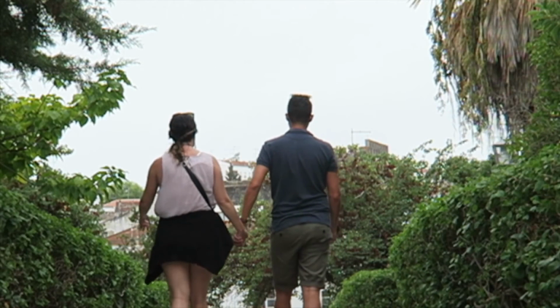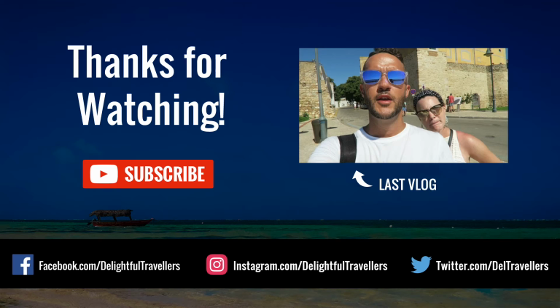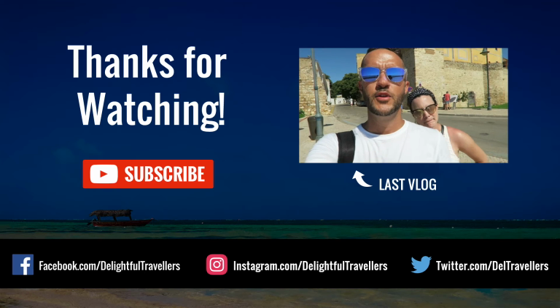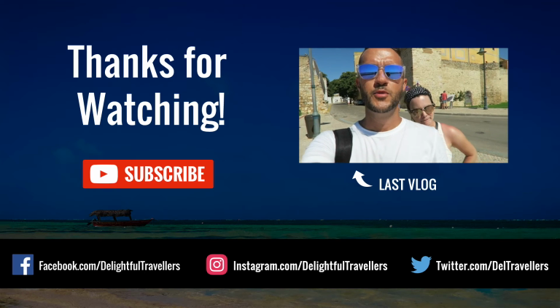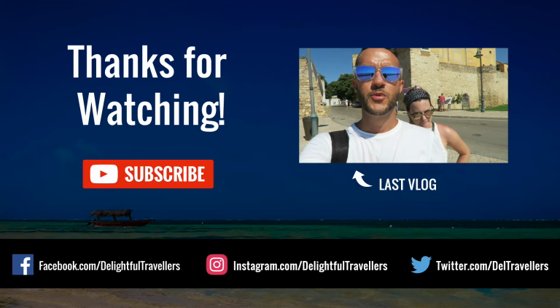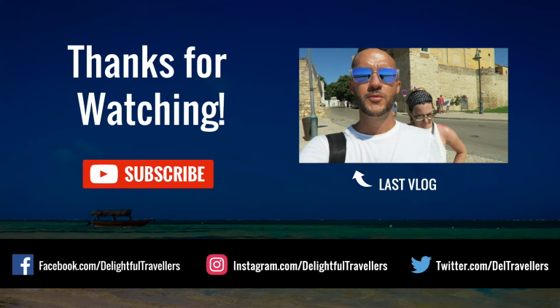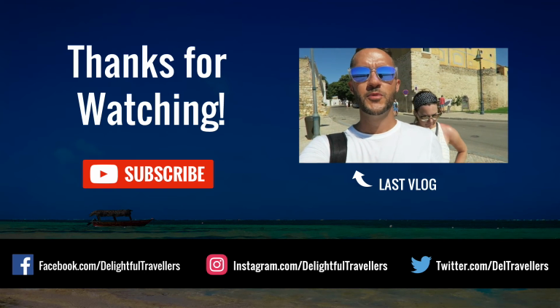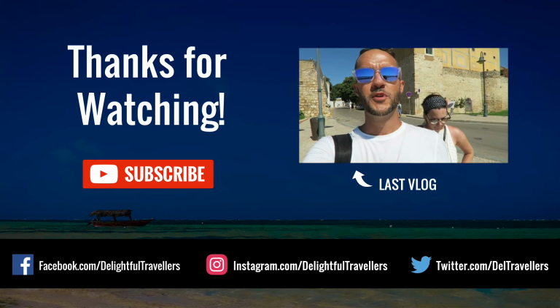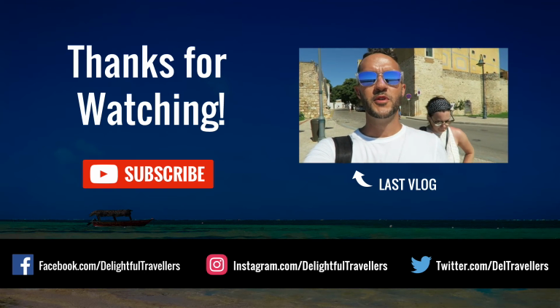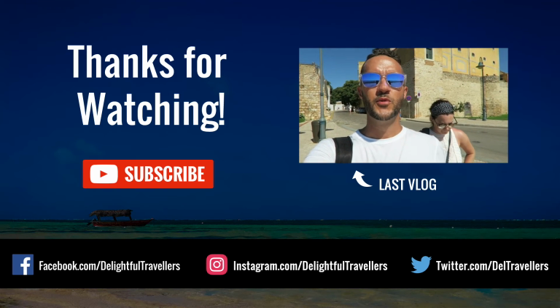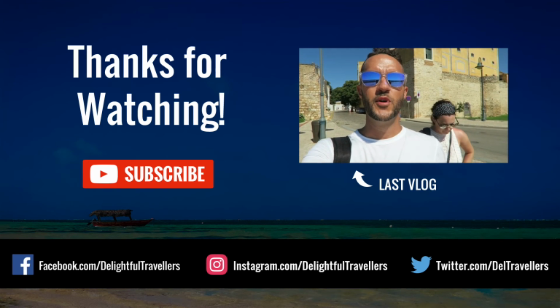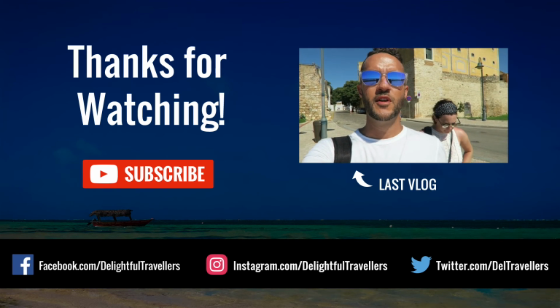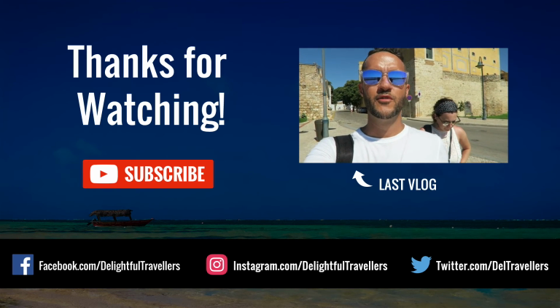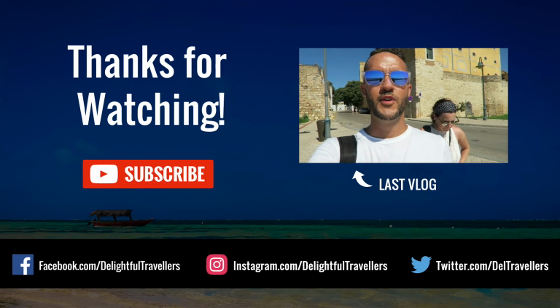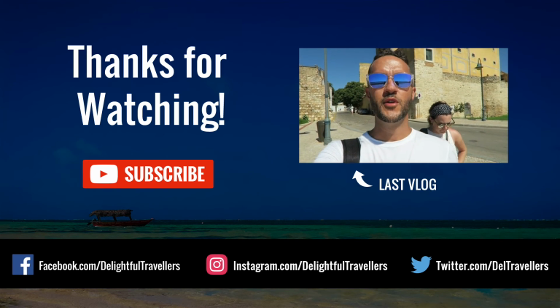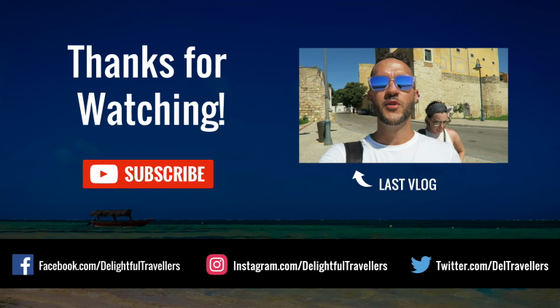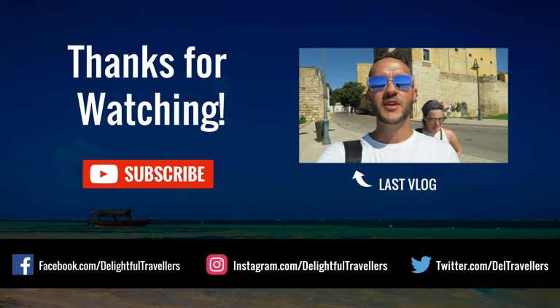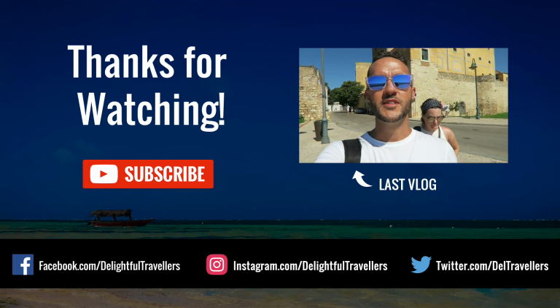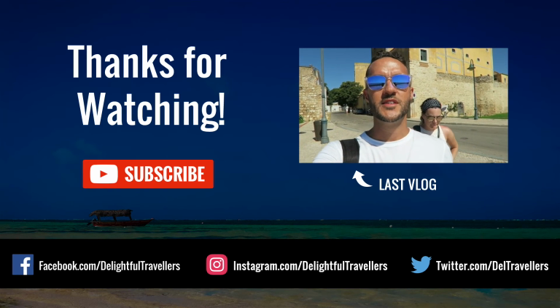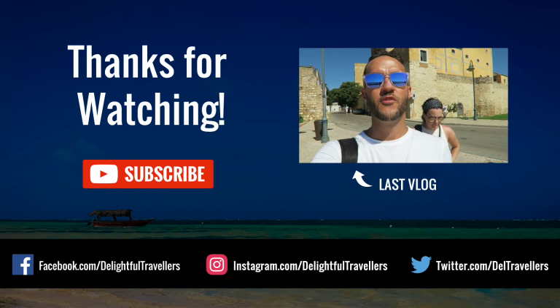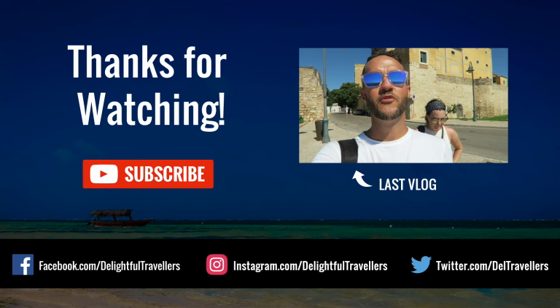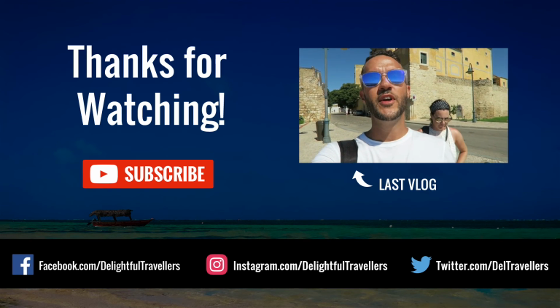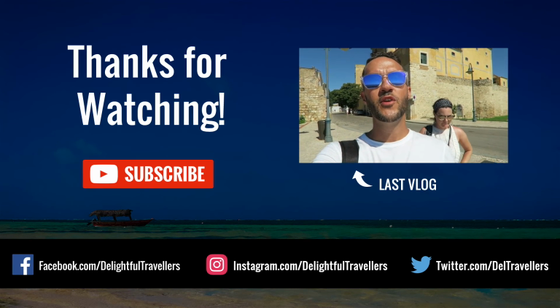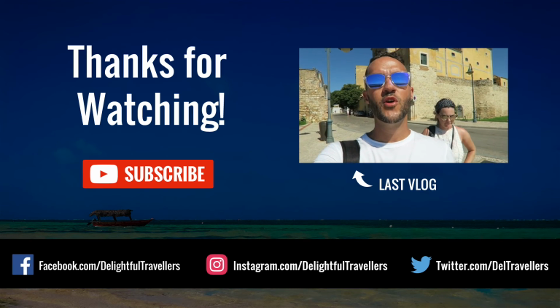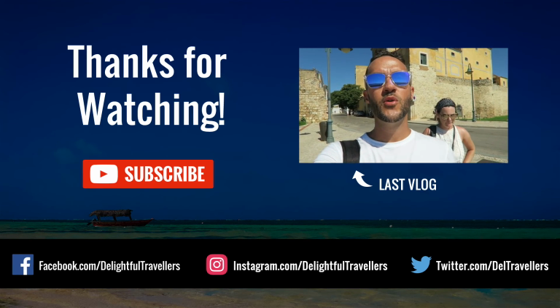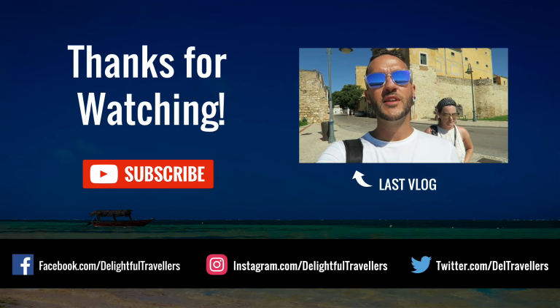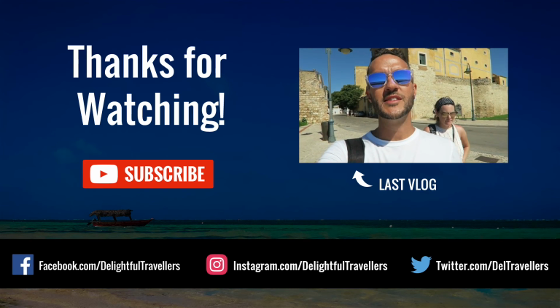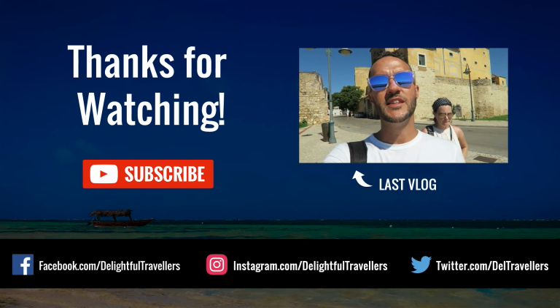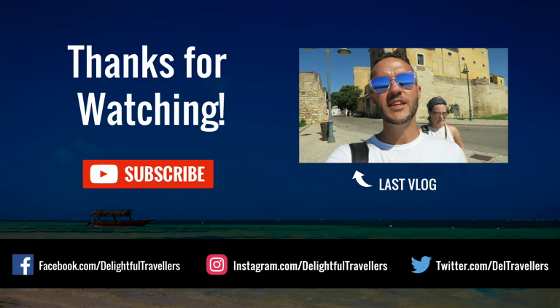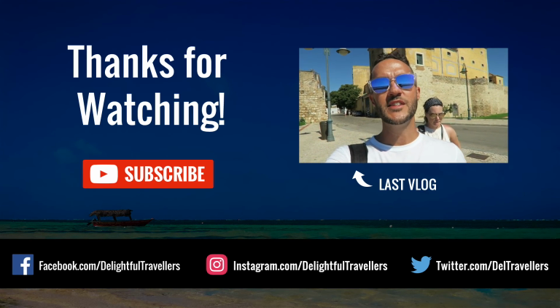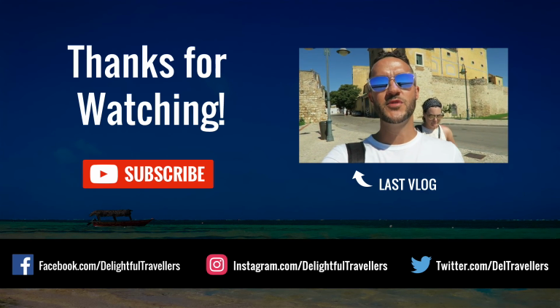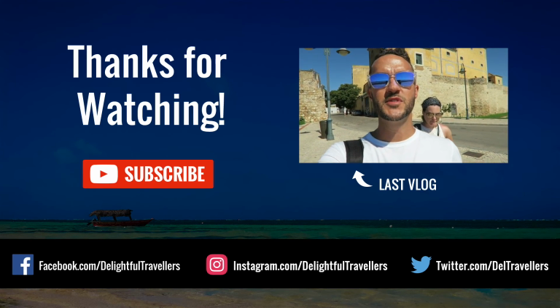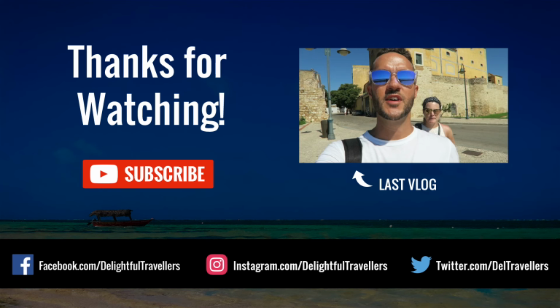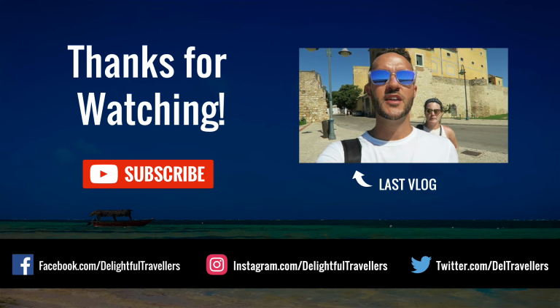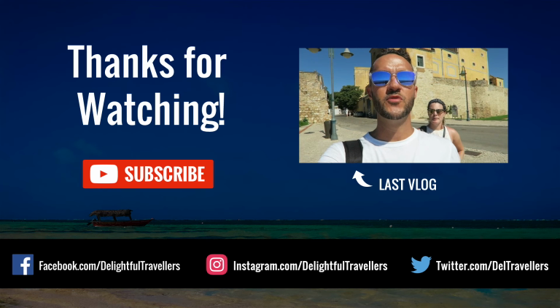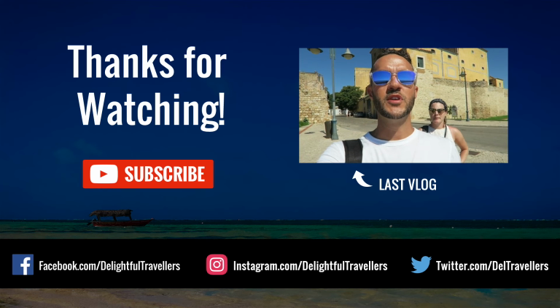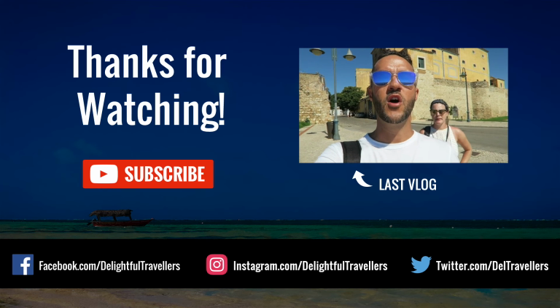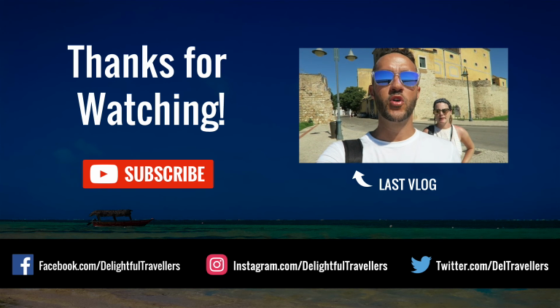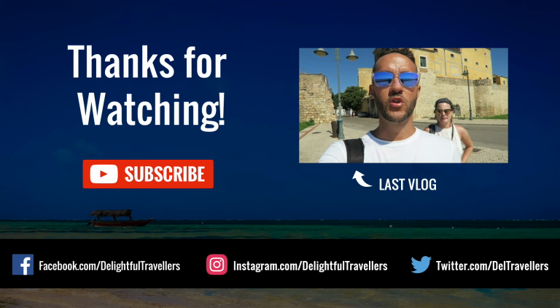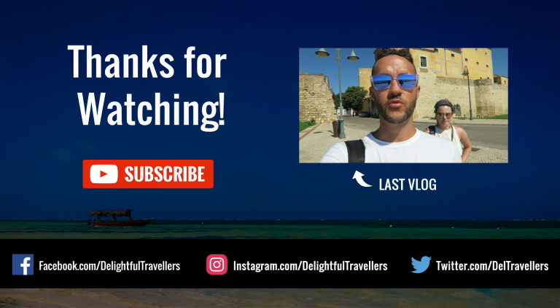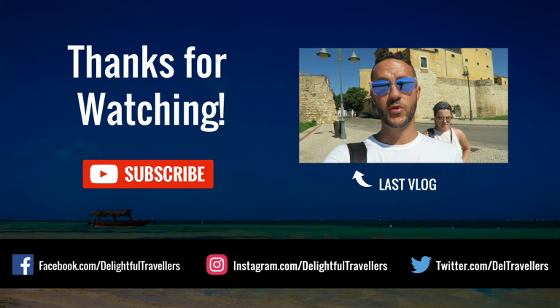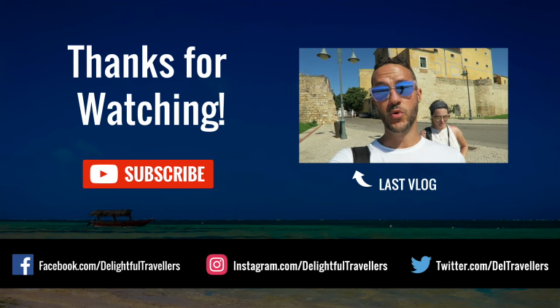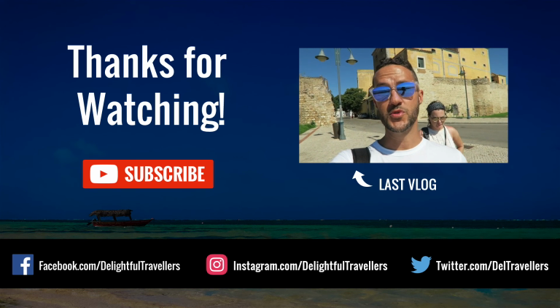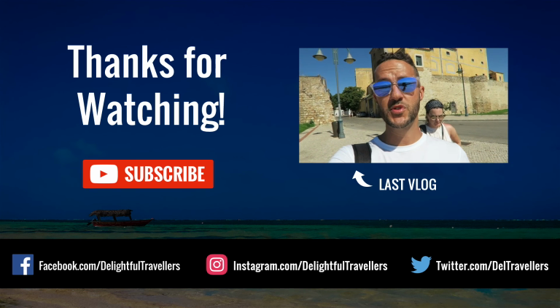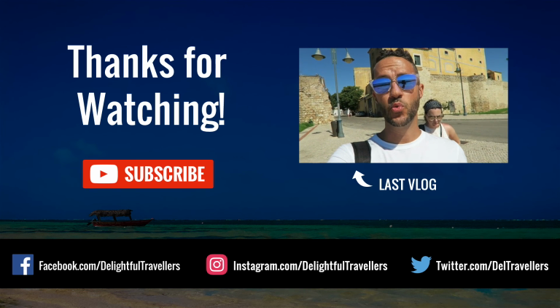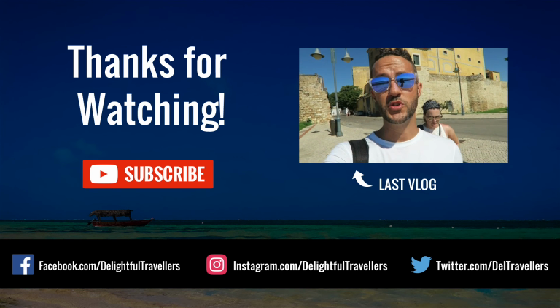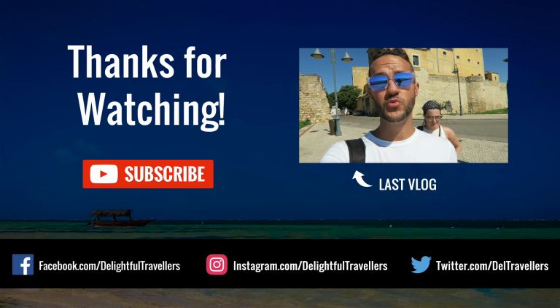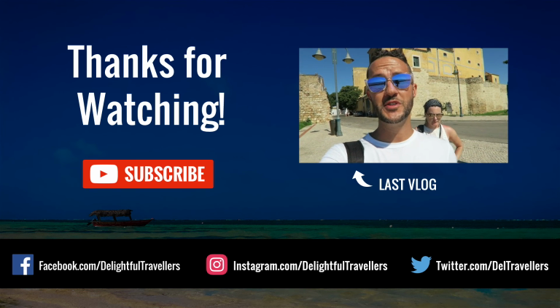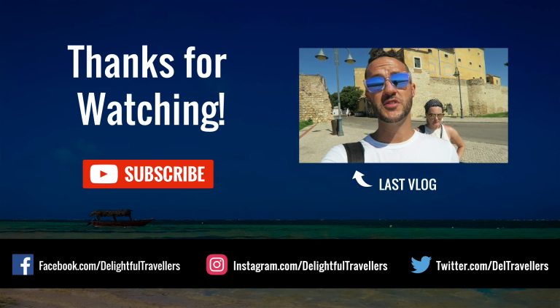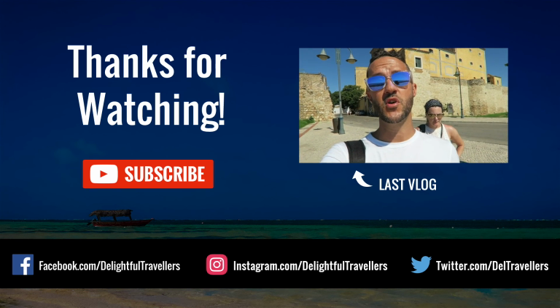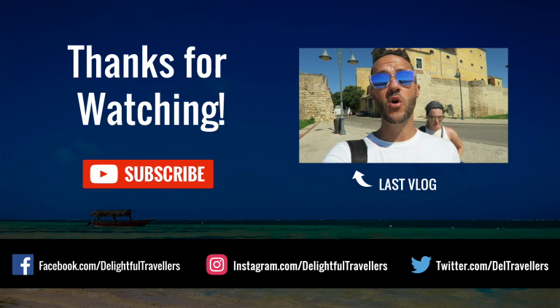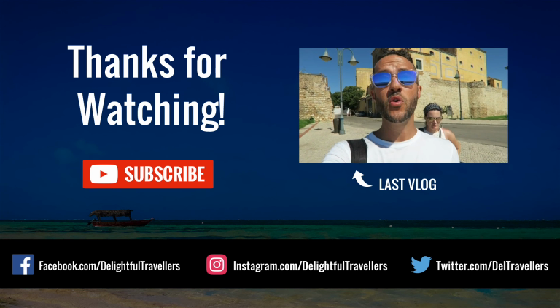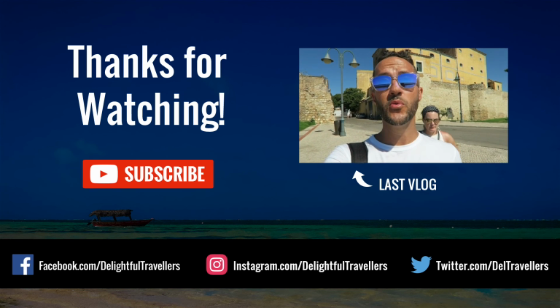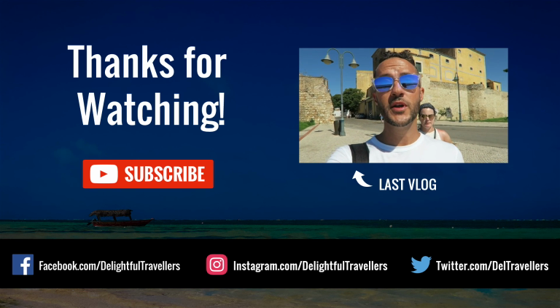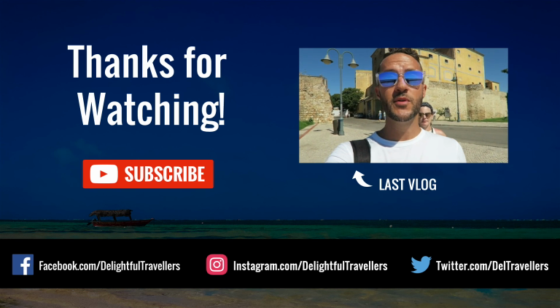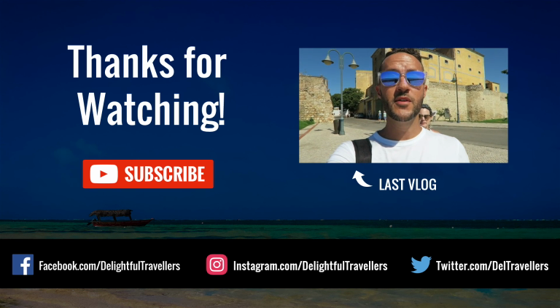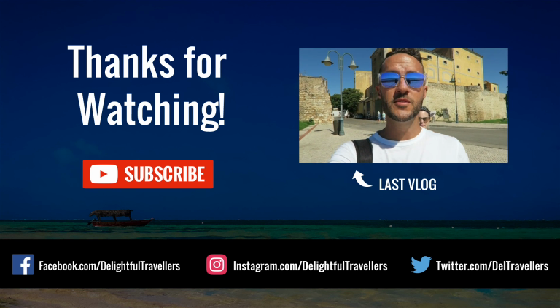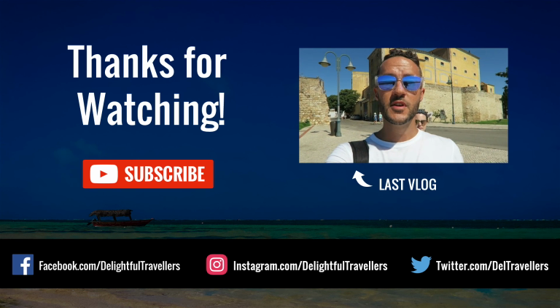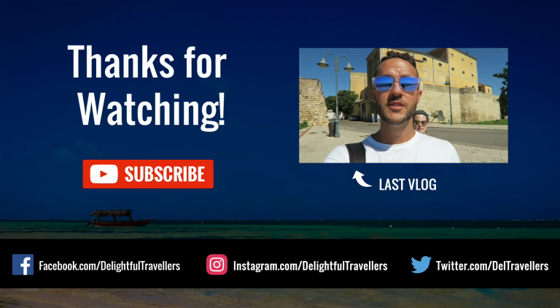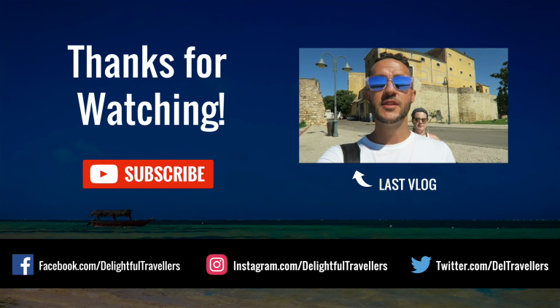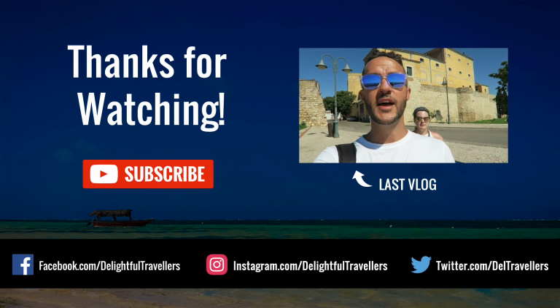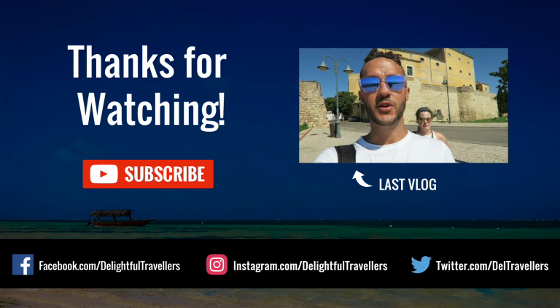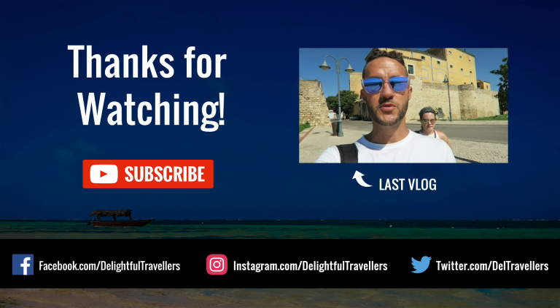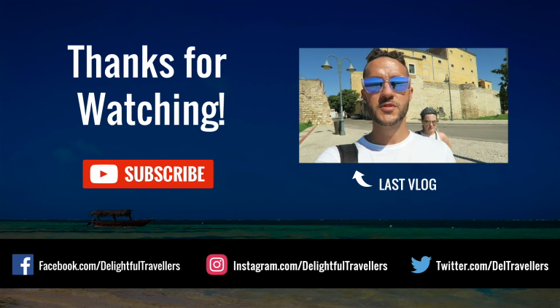You're probably wondering where Faro is. Faro is on the eastern side of the Algarve coast, which reaches all the way around to Lagos.